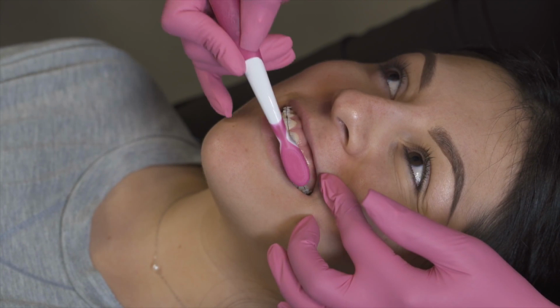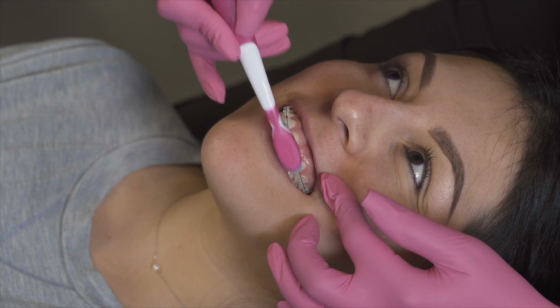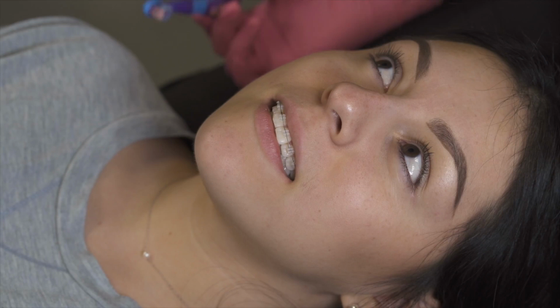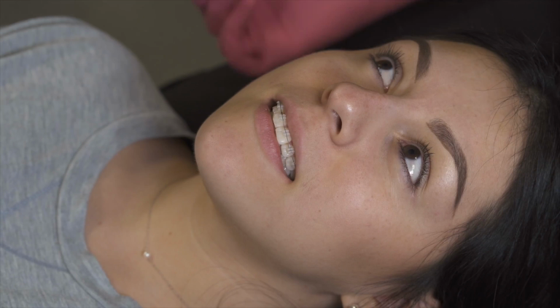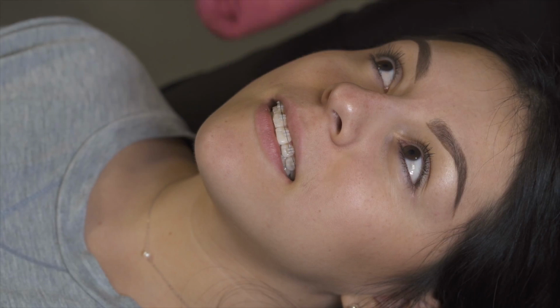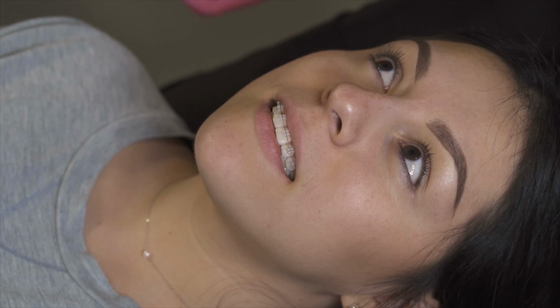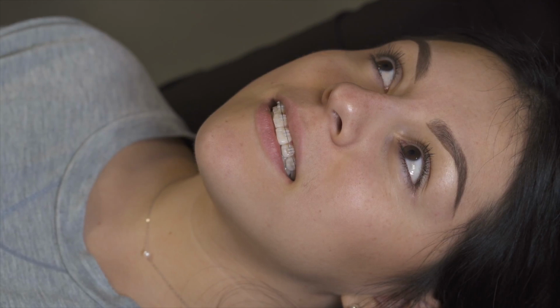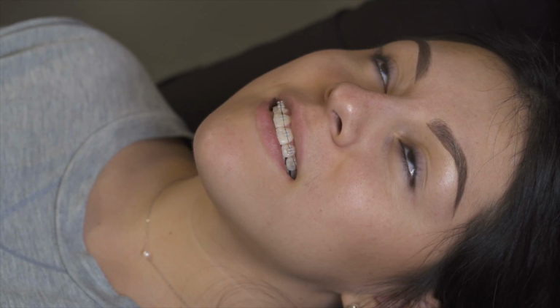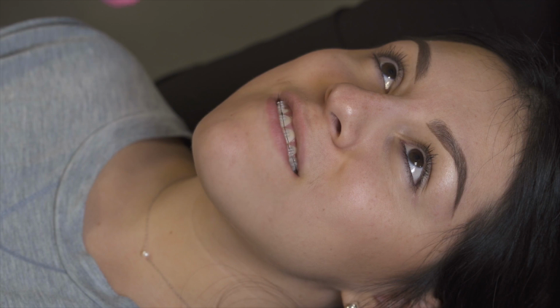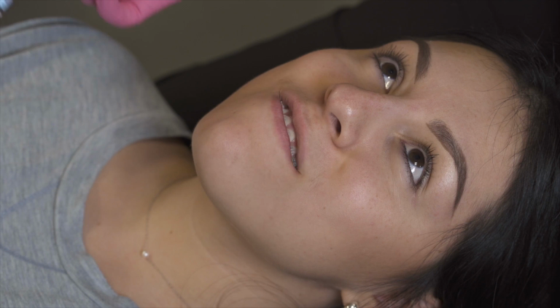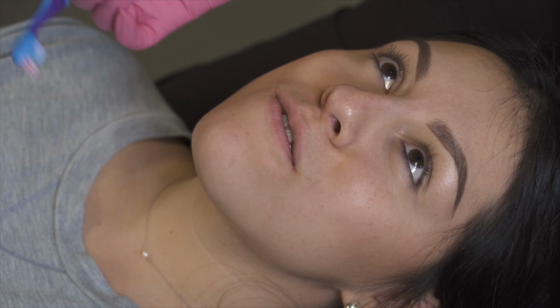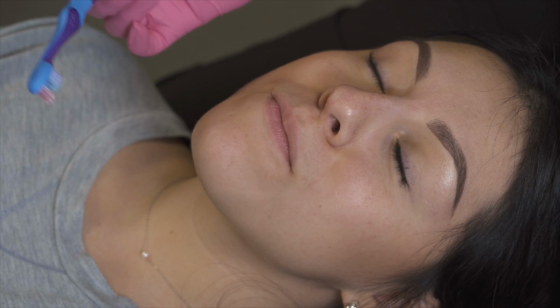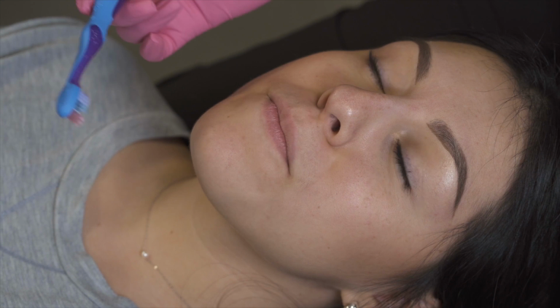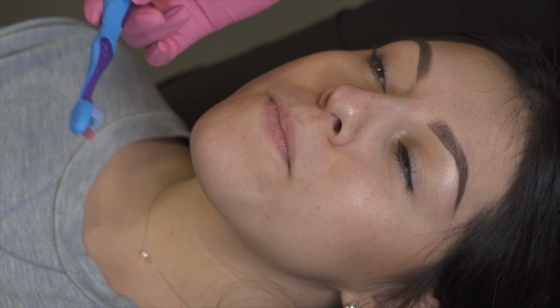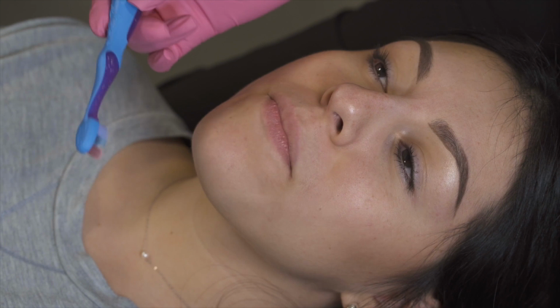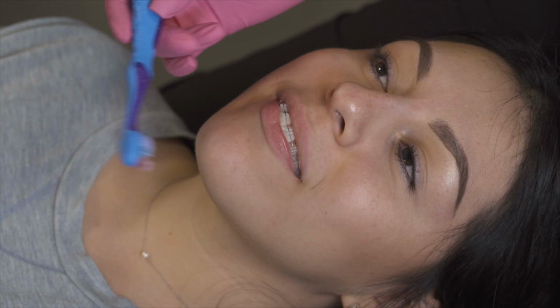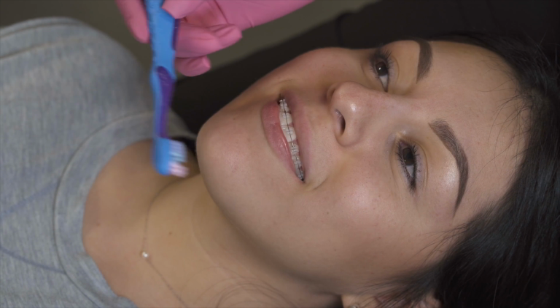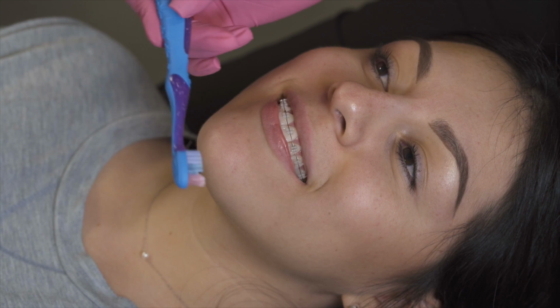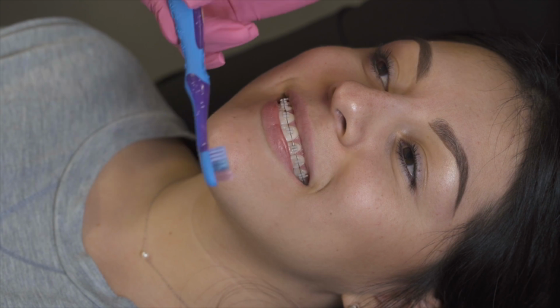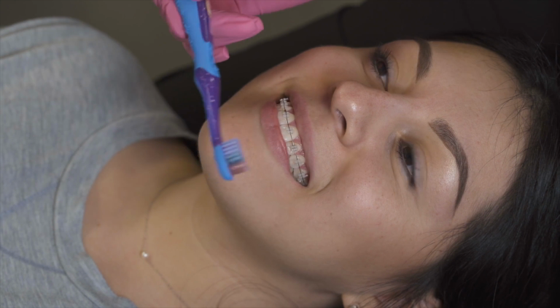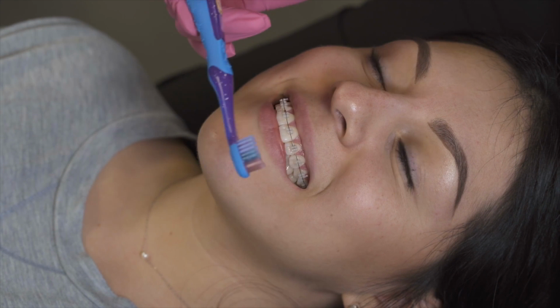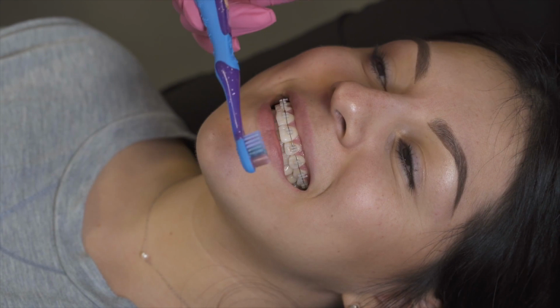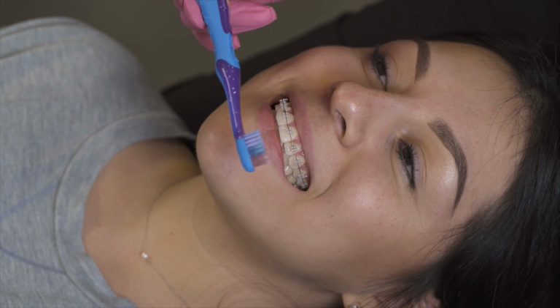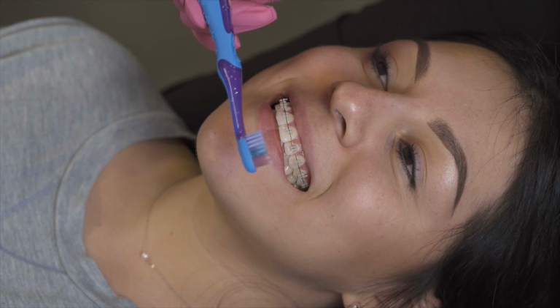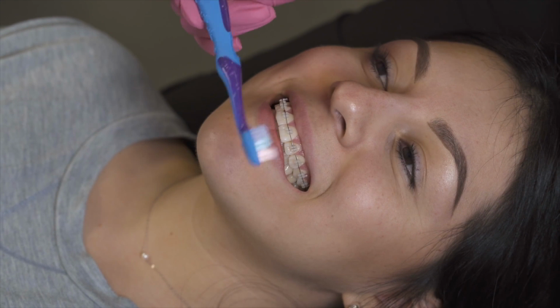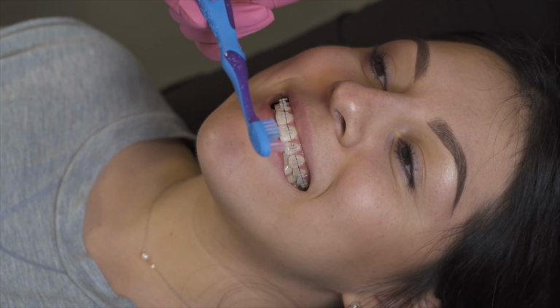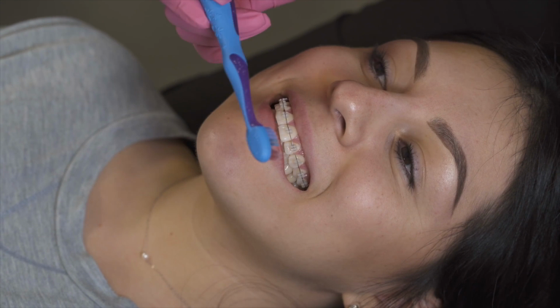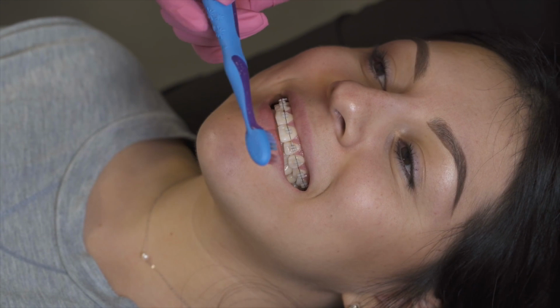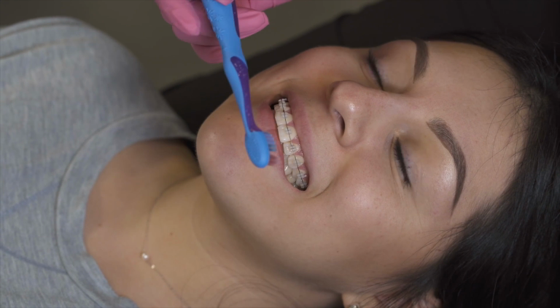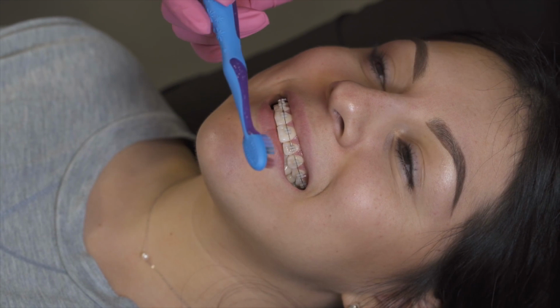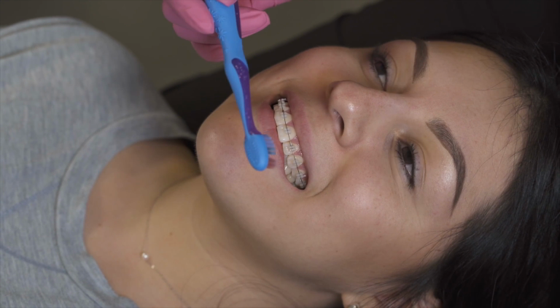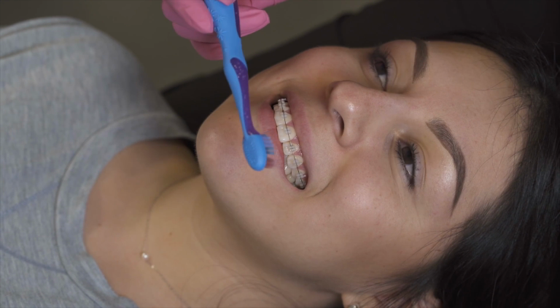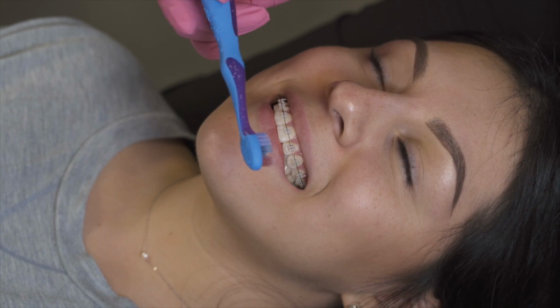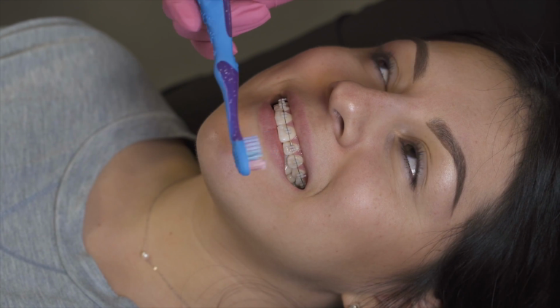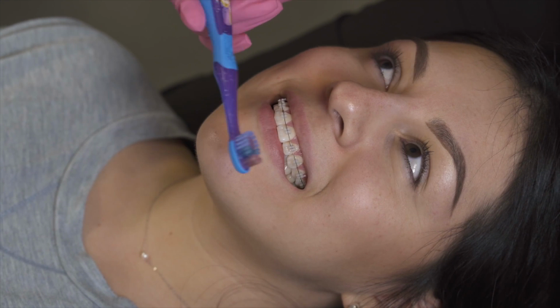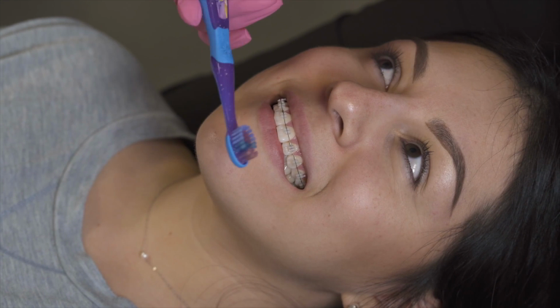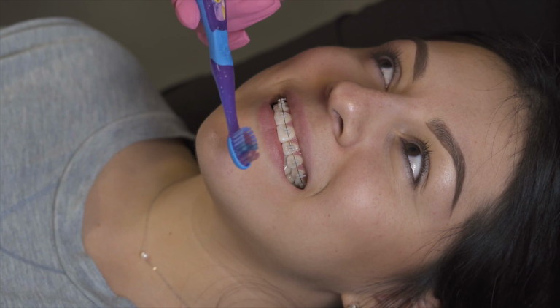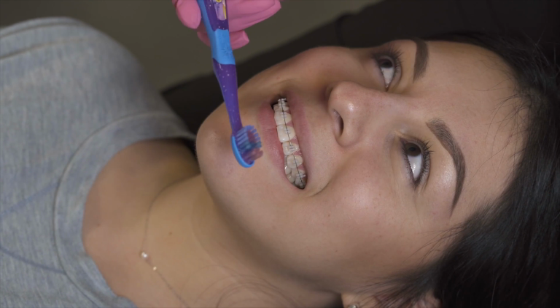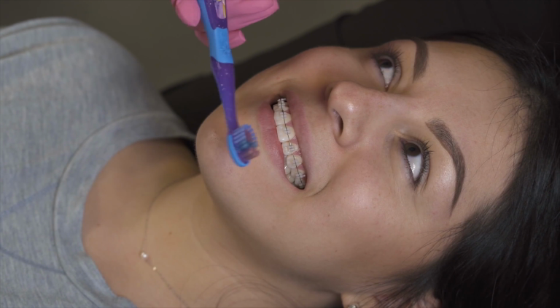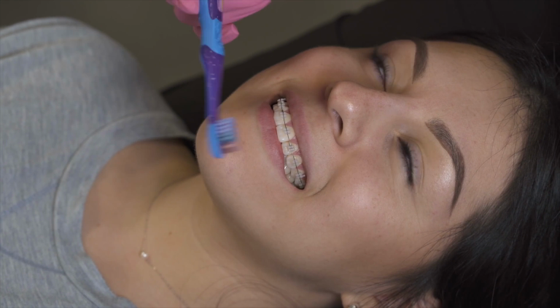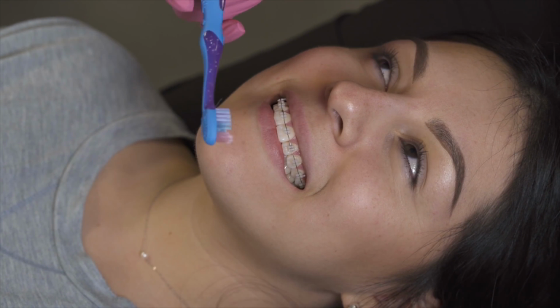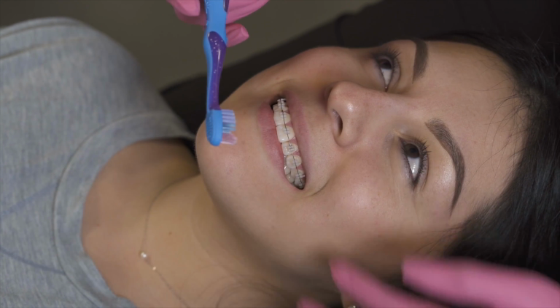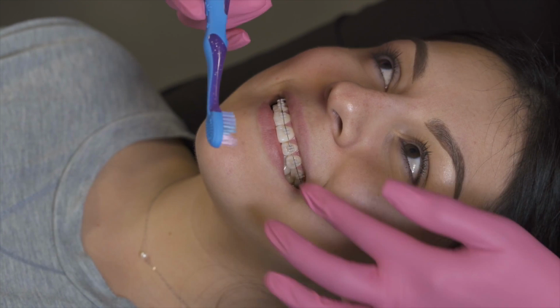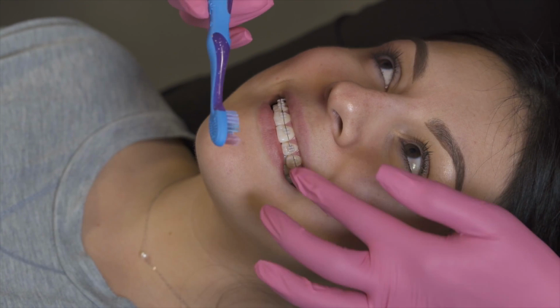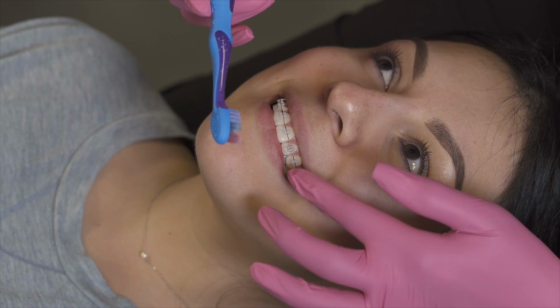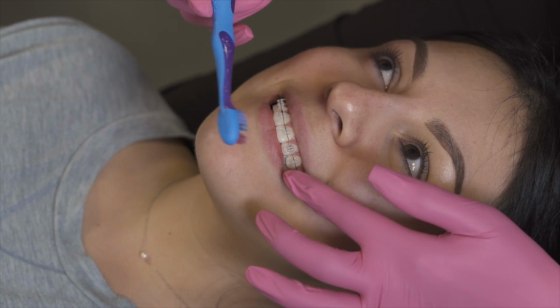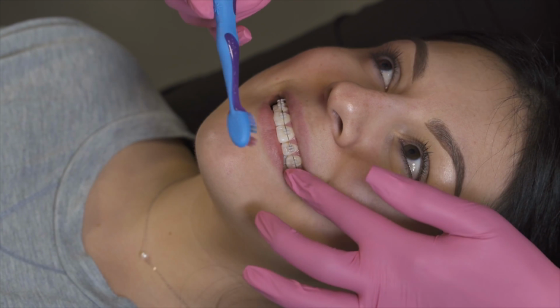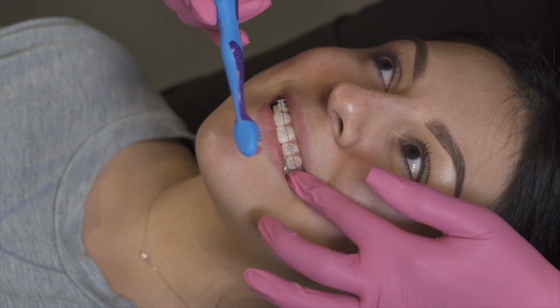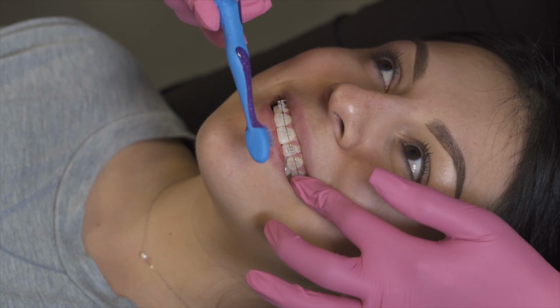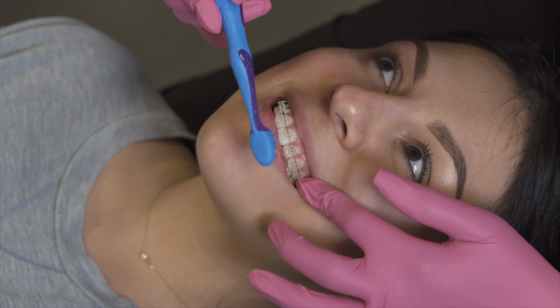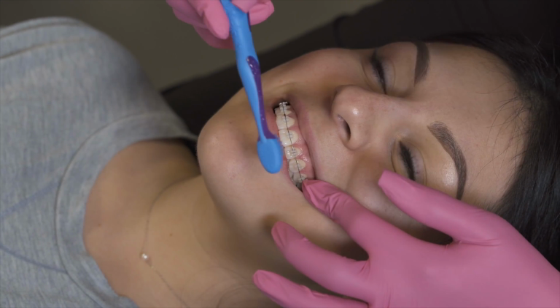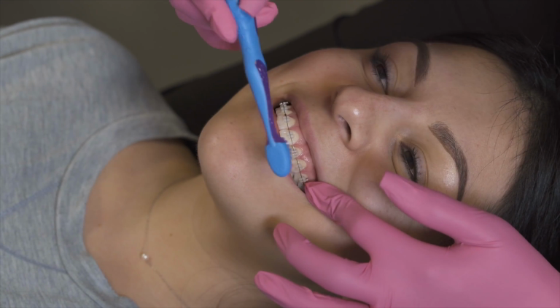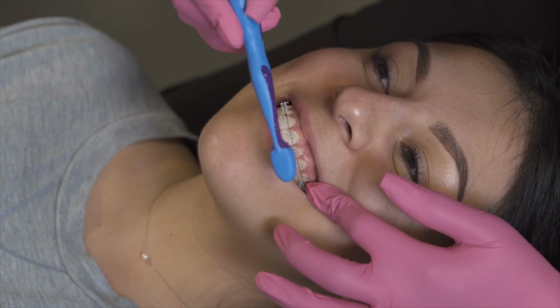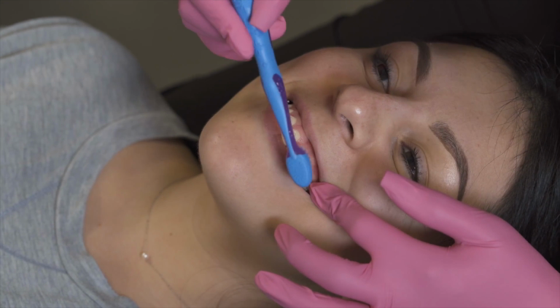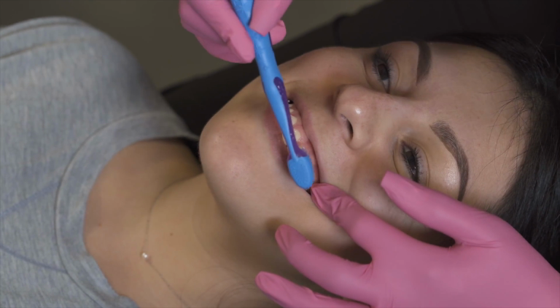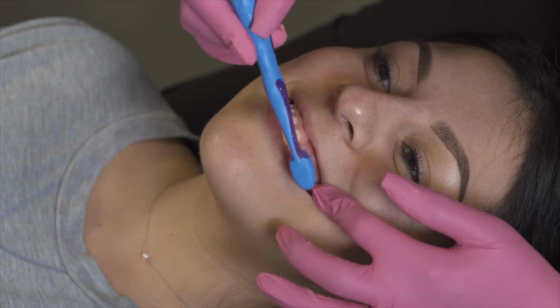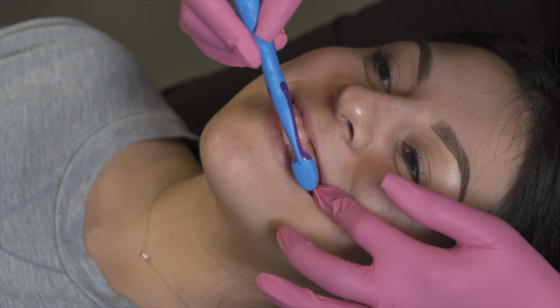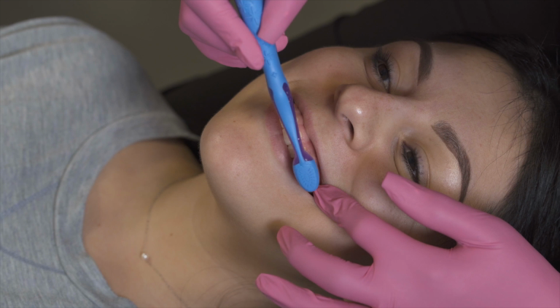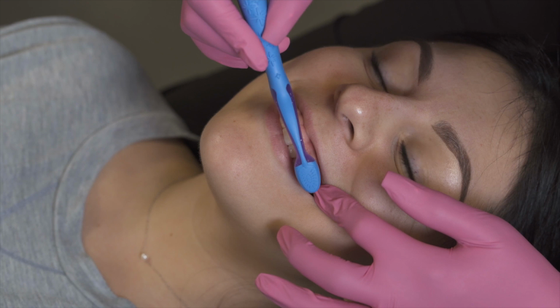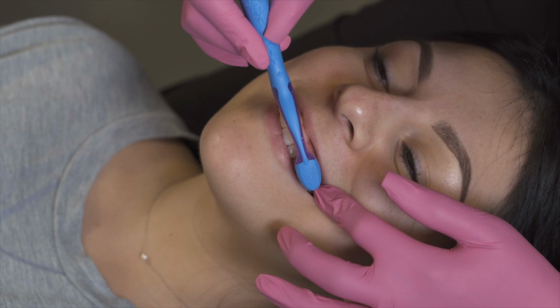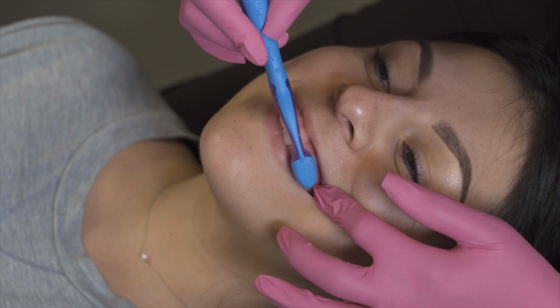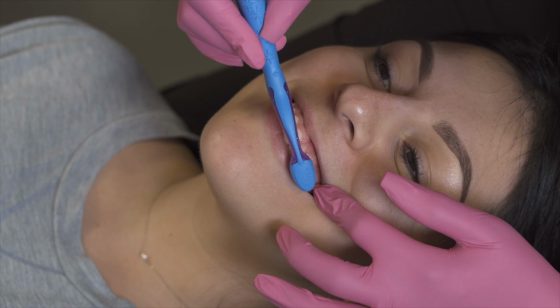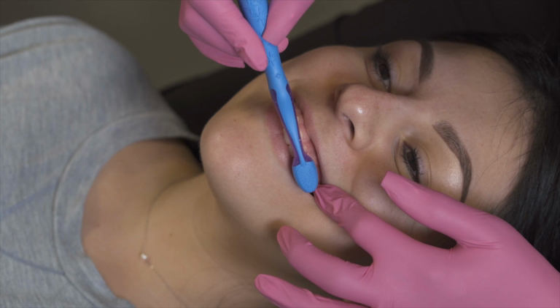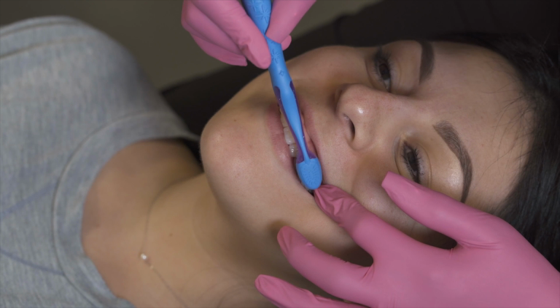We also recommend that you use a small kids toothbrush to get in between the areas that are more difficult to get to.